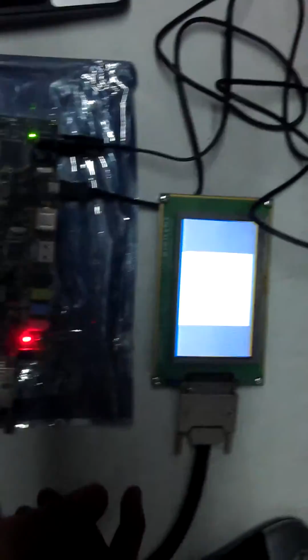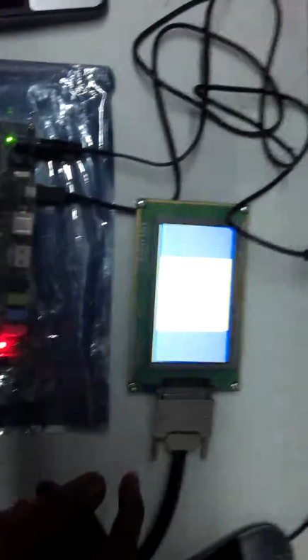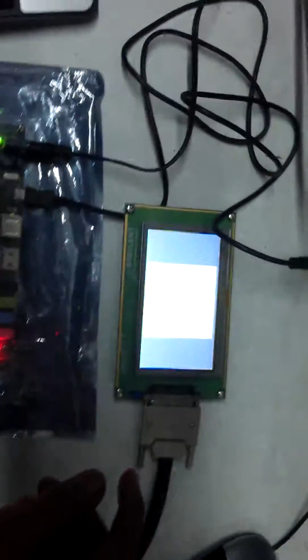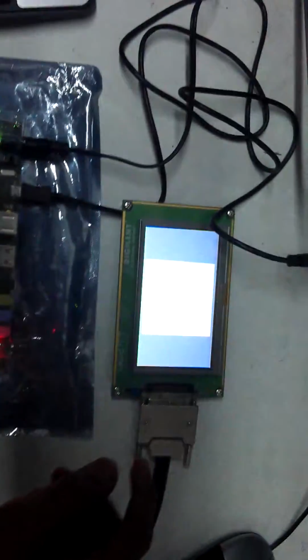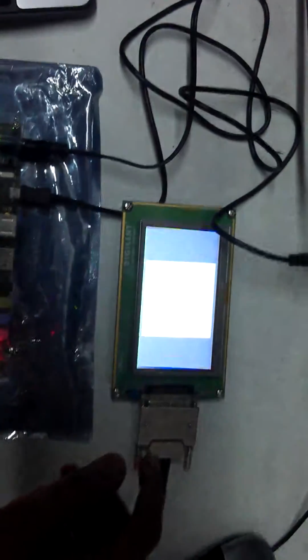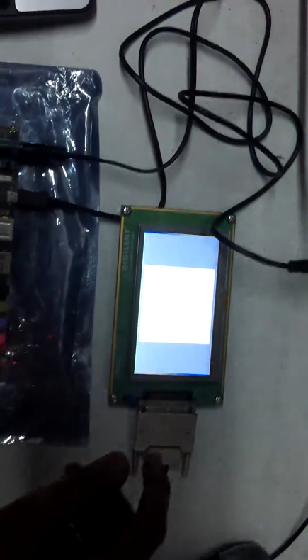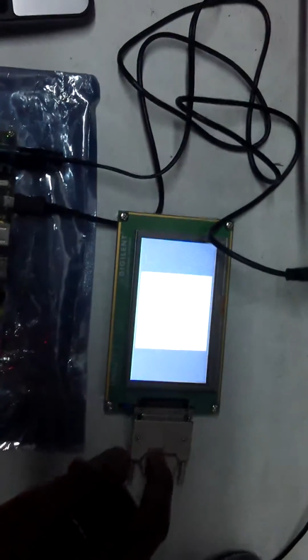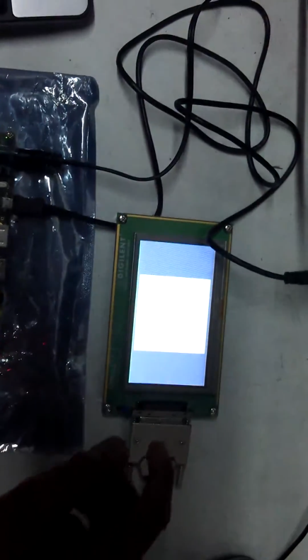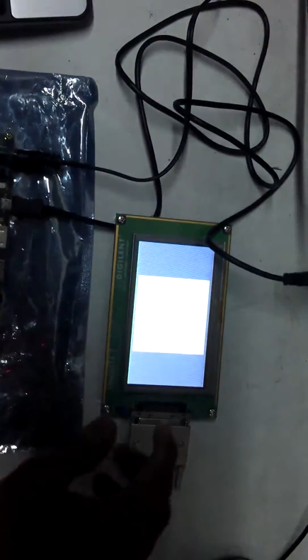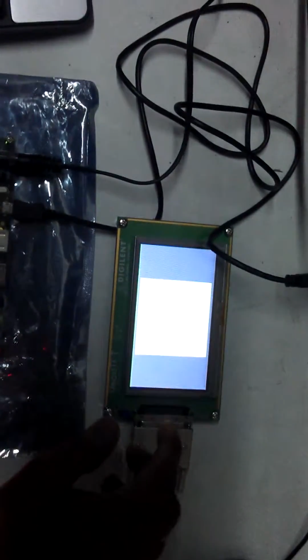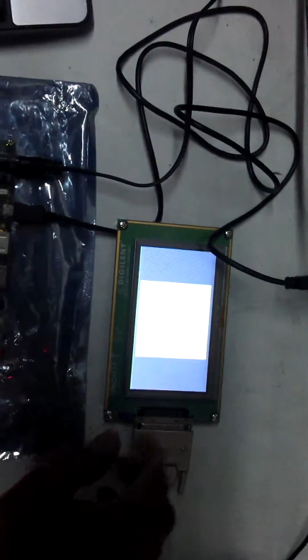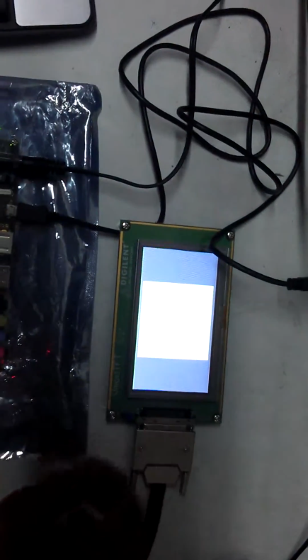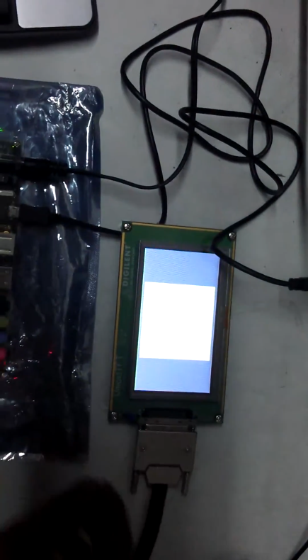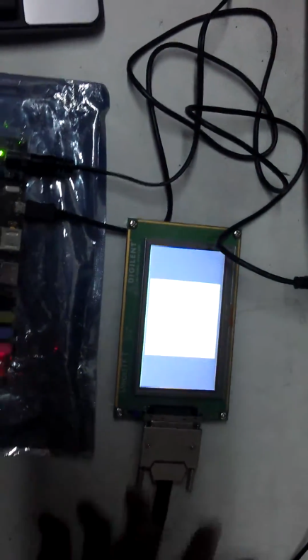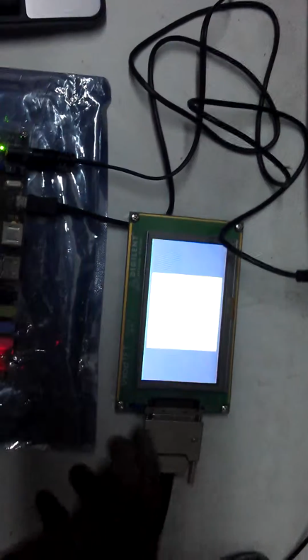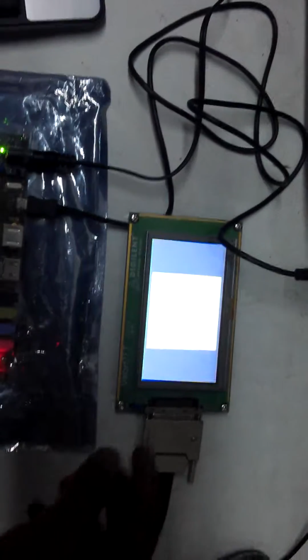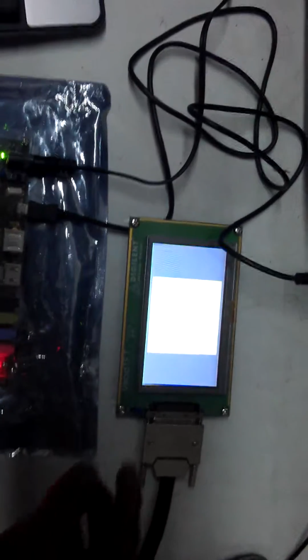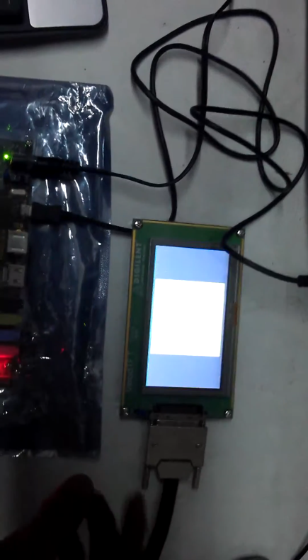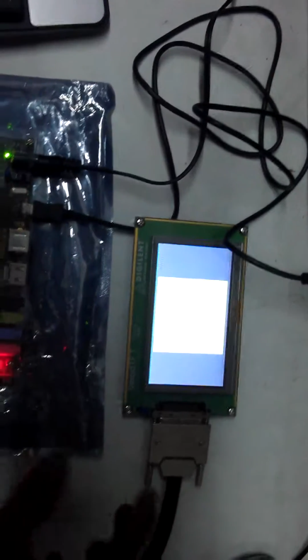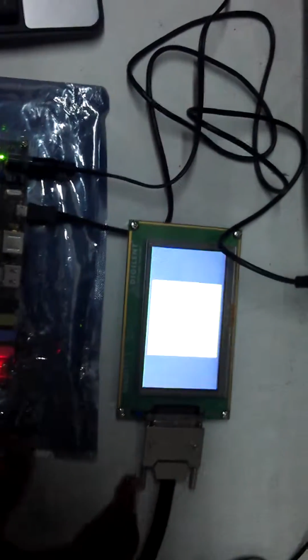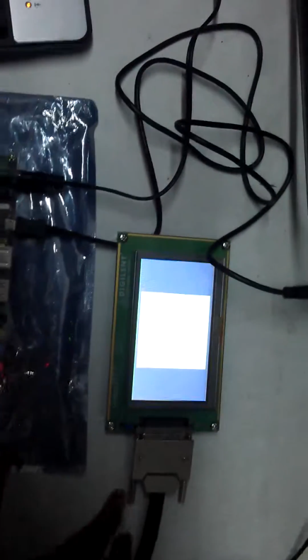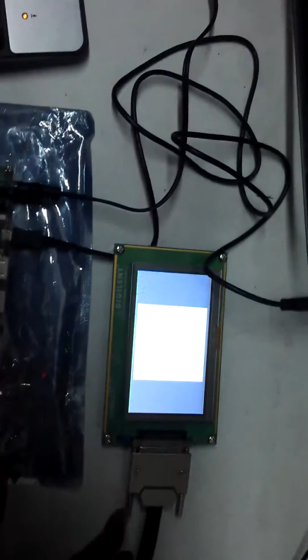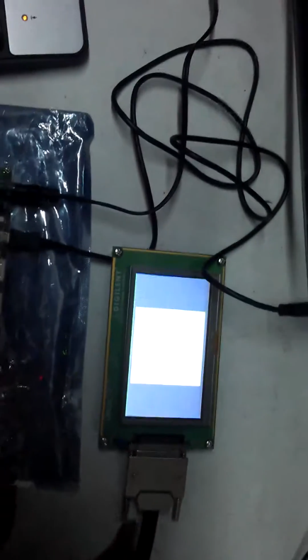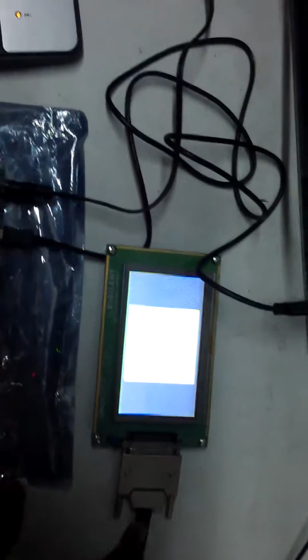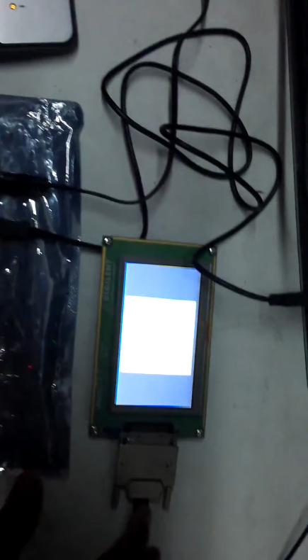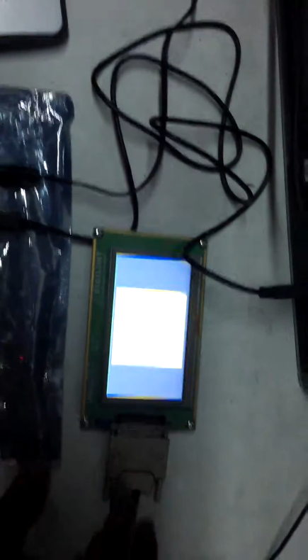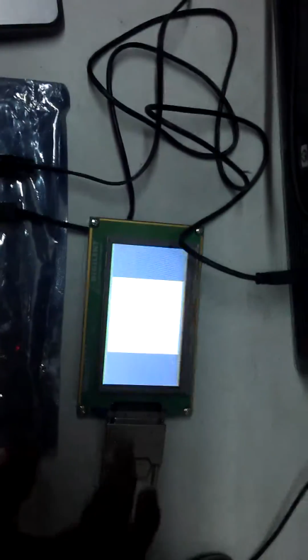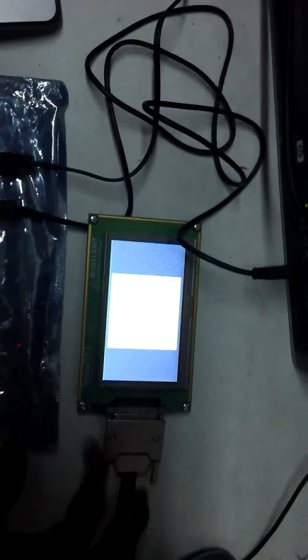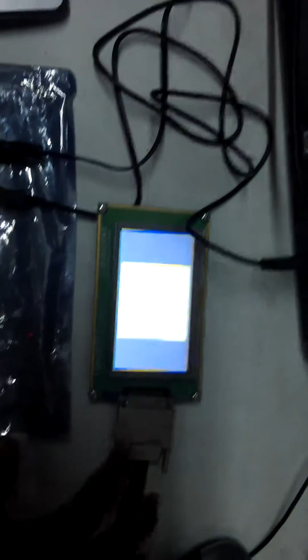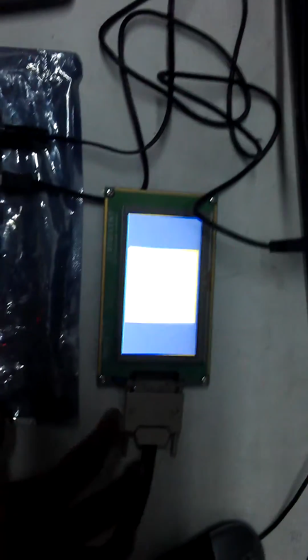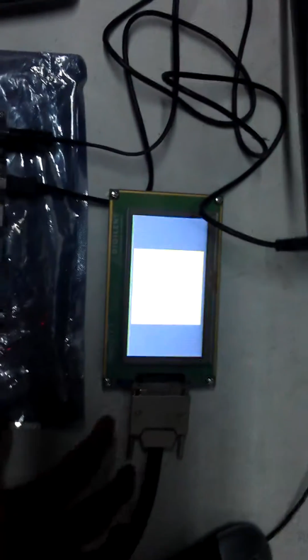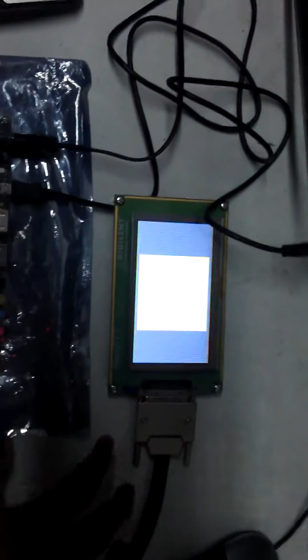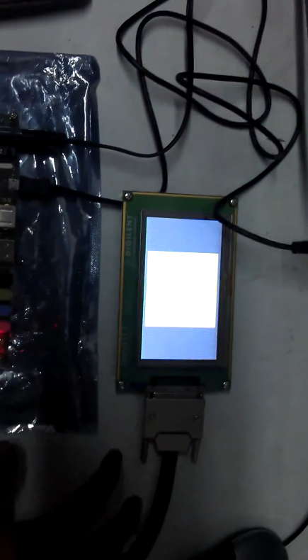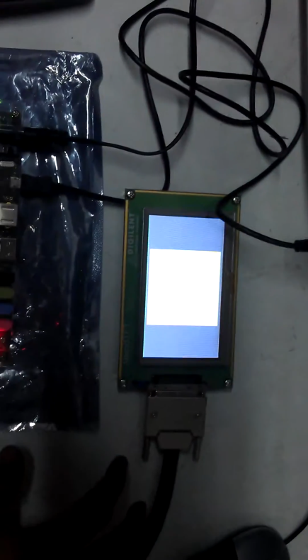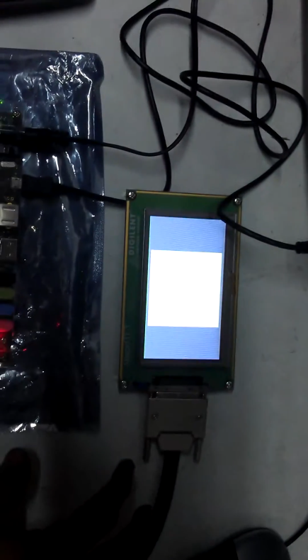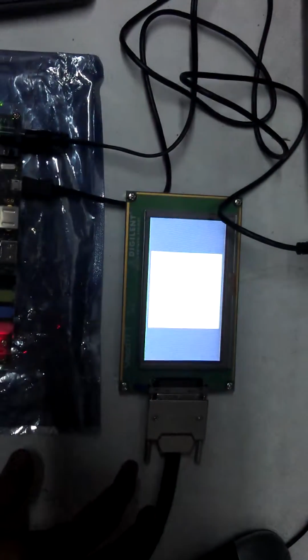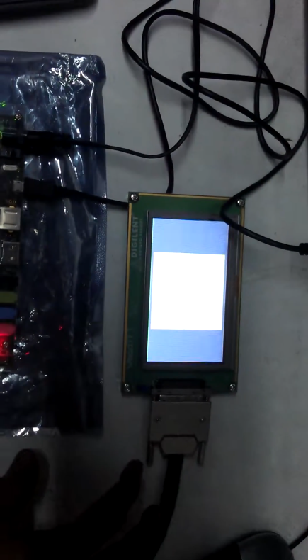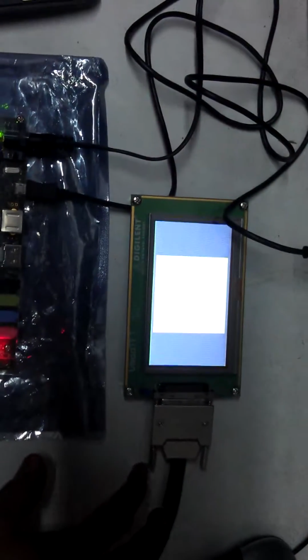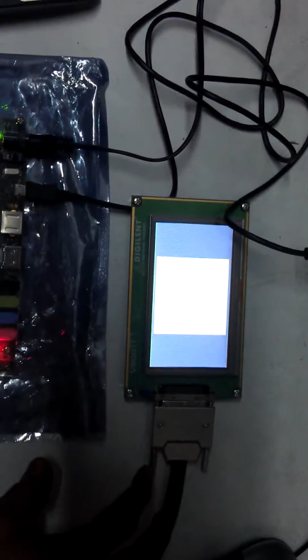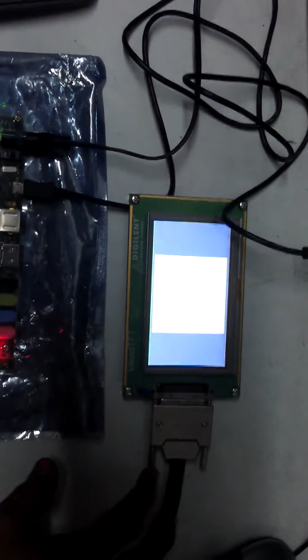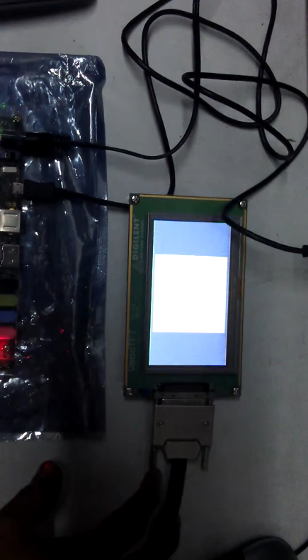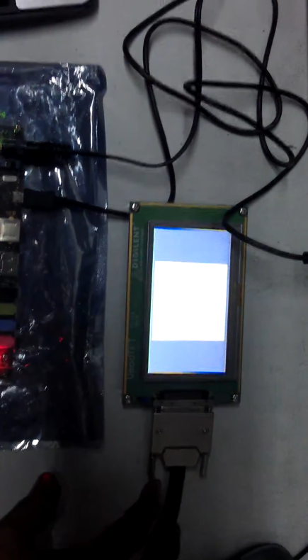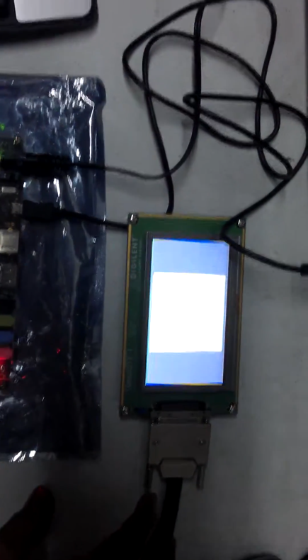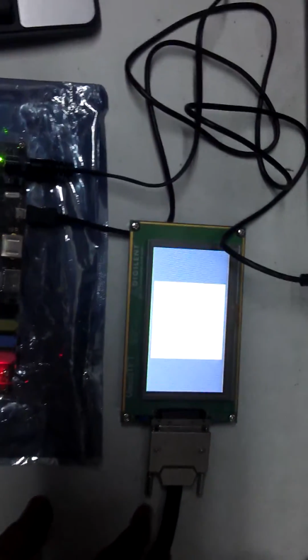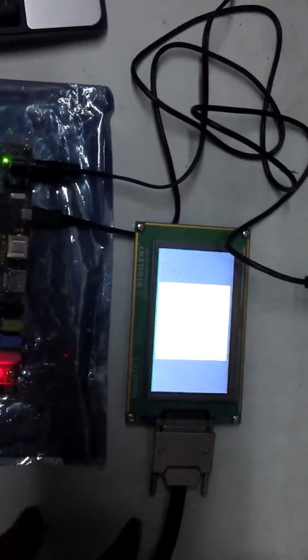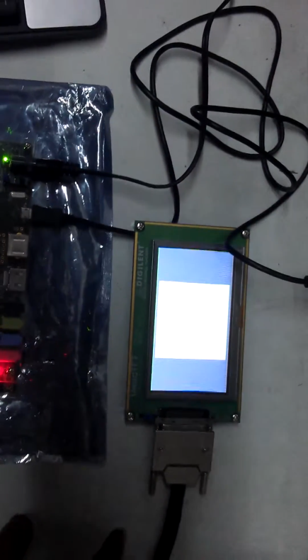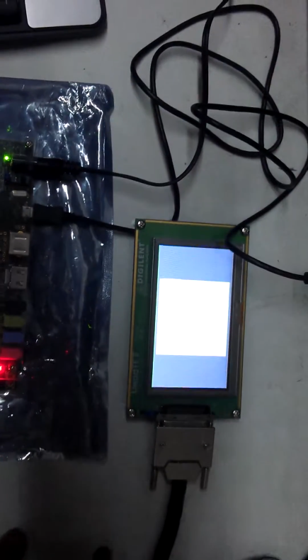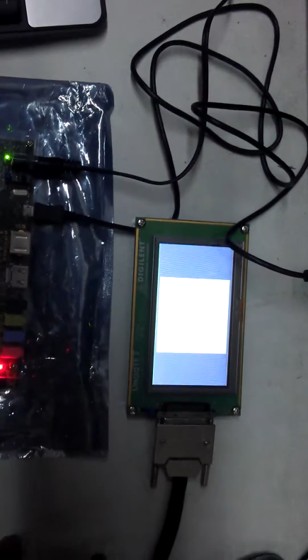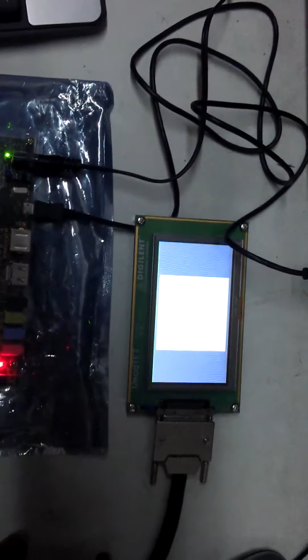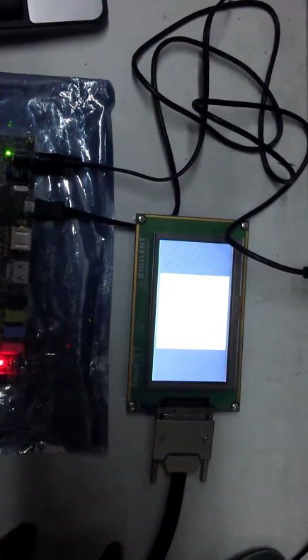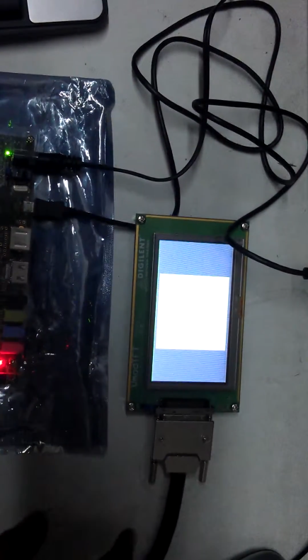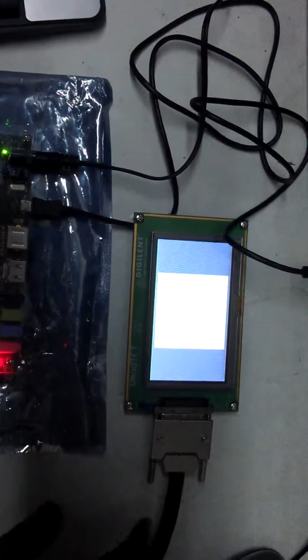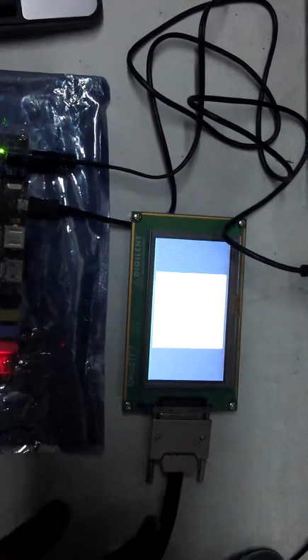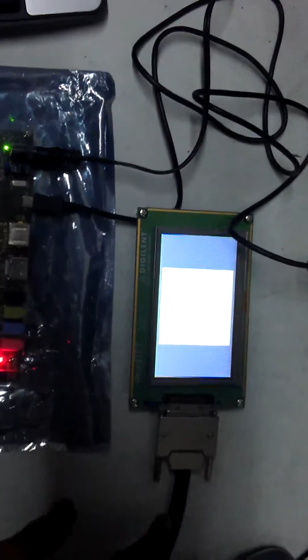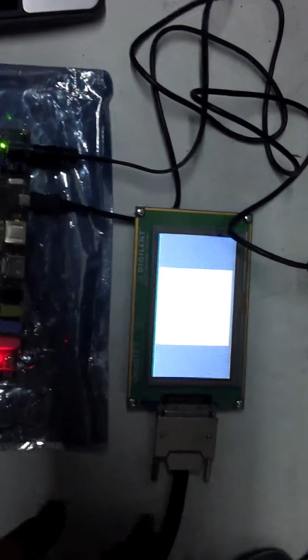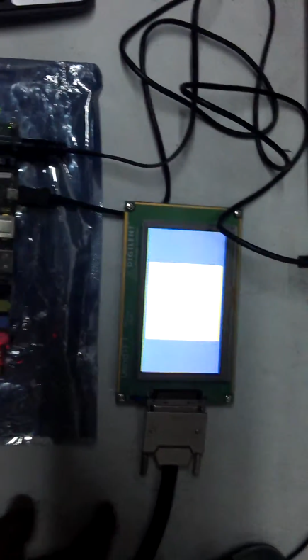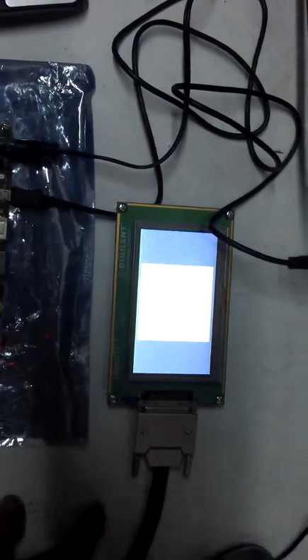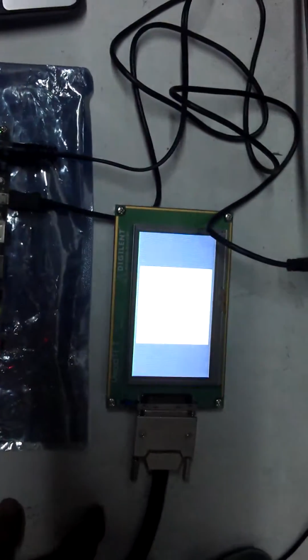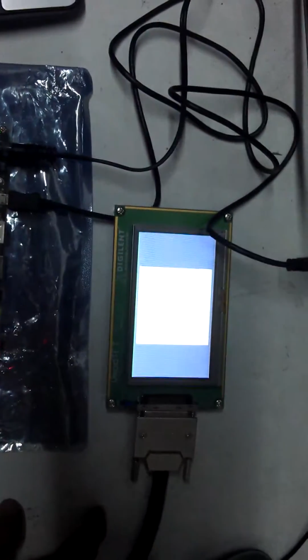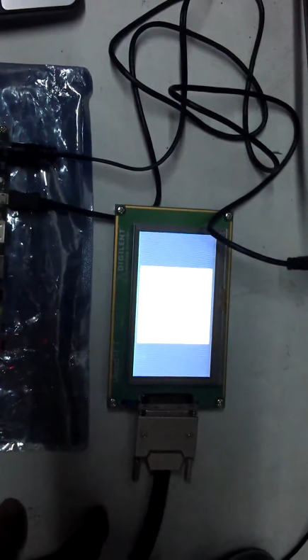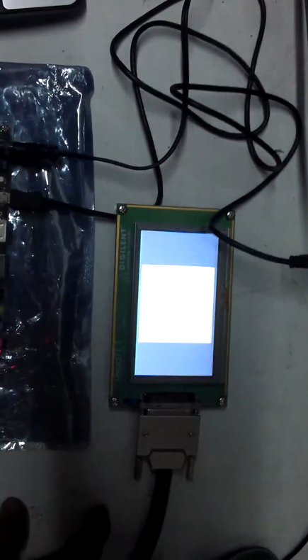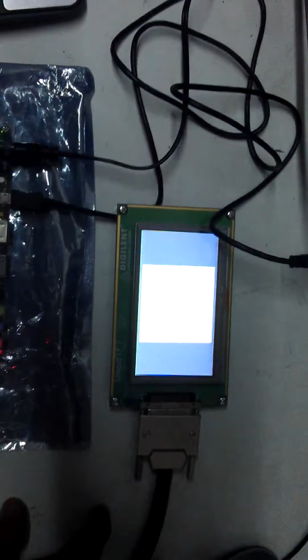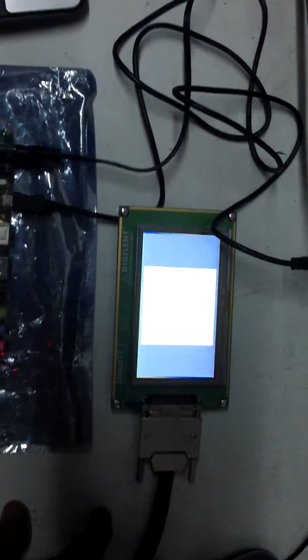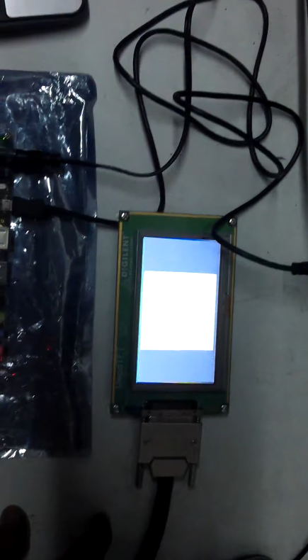Currently it is showing blue and yellow color. The yellow color window I have cropped by programming — it is a vertical counter.